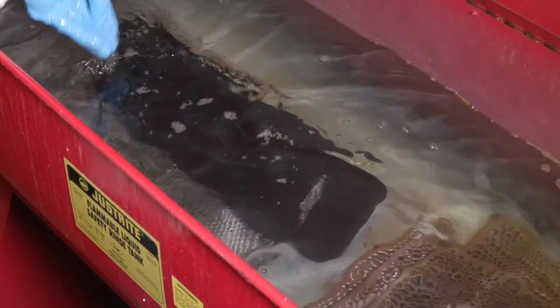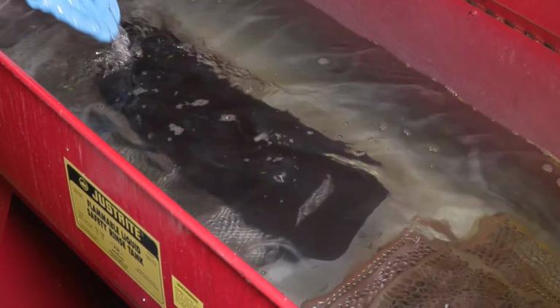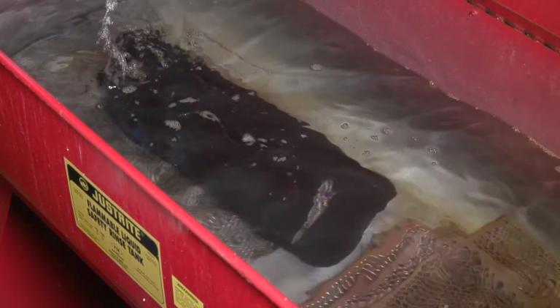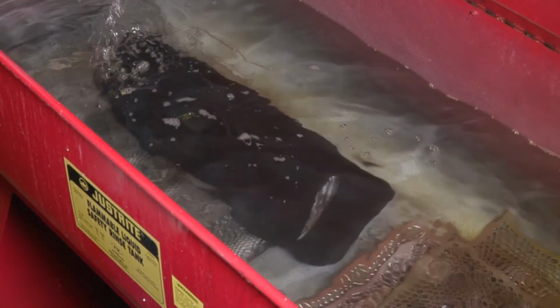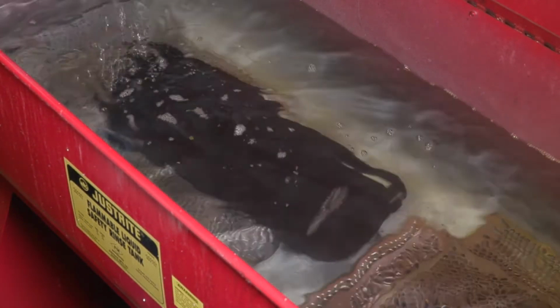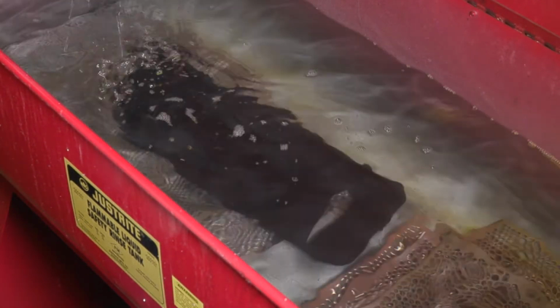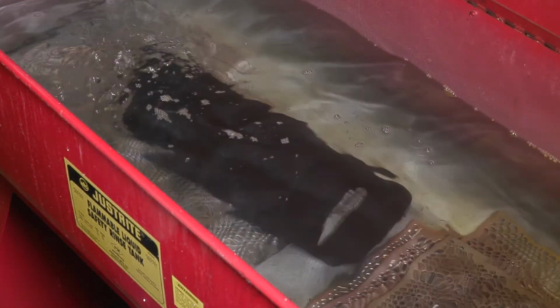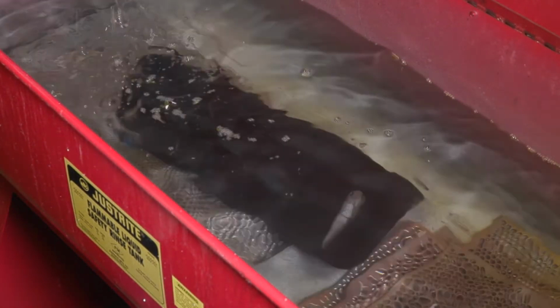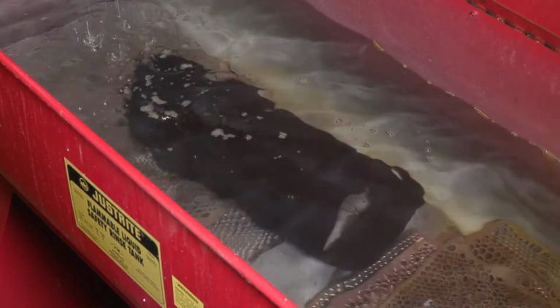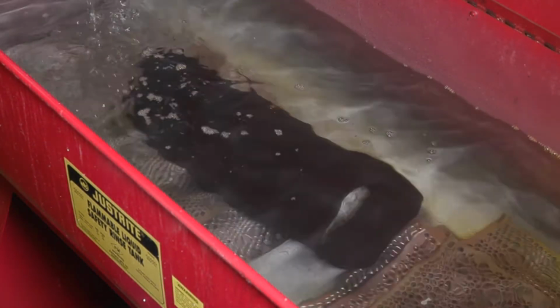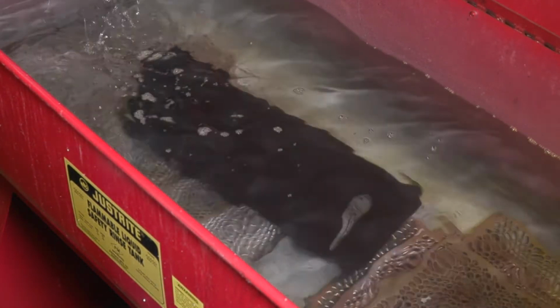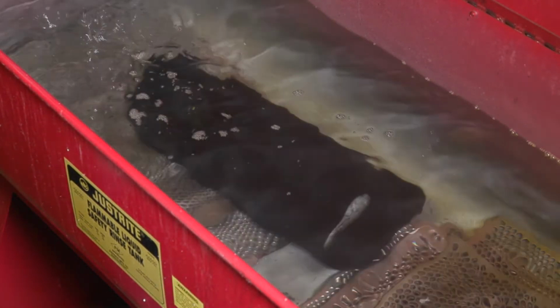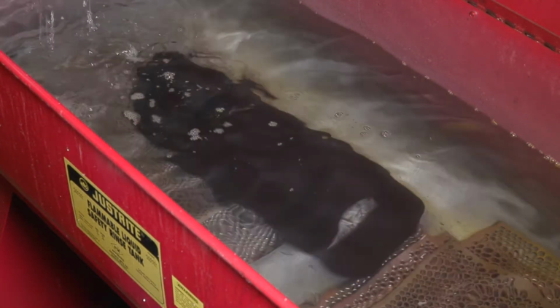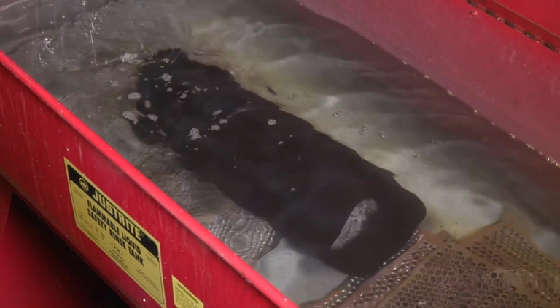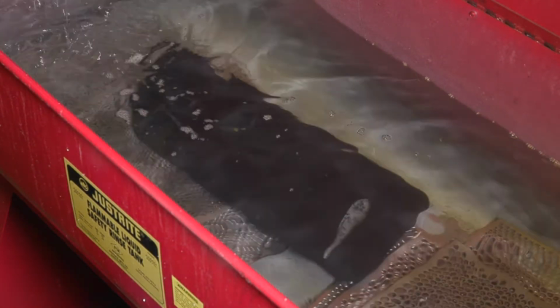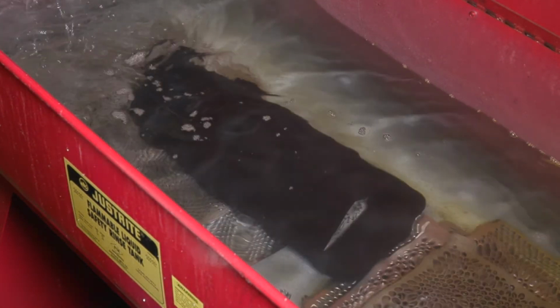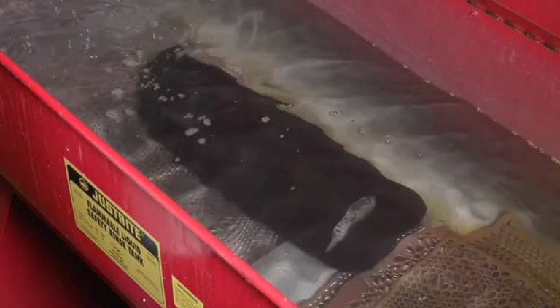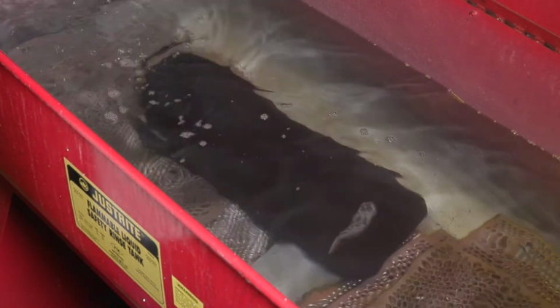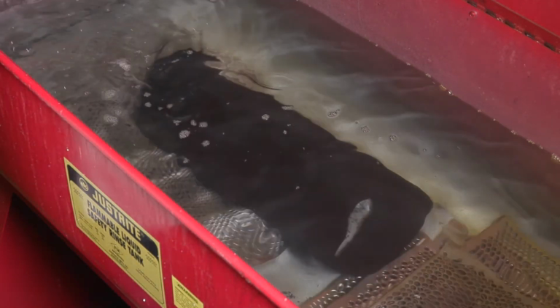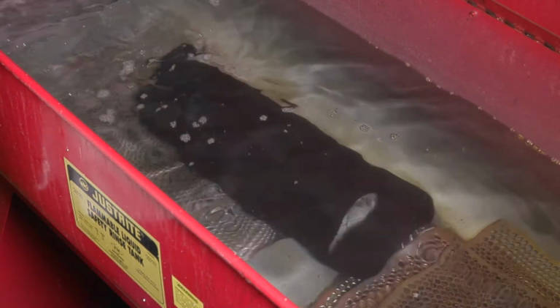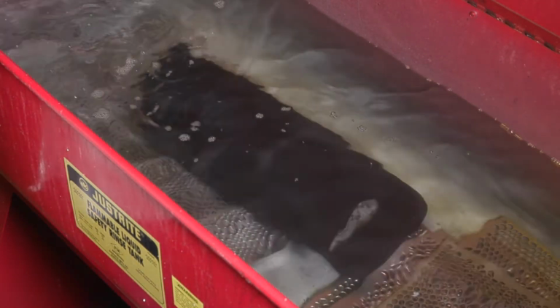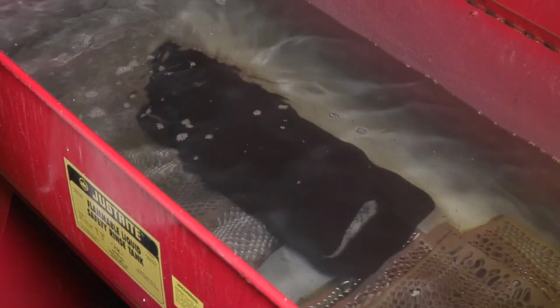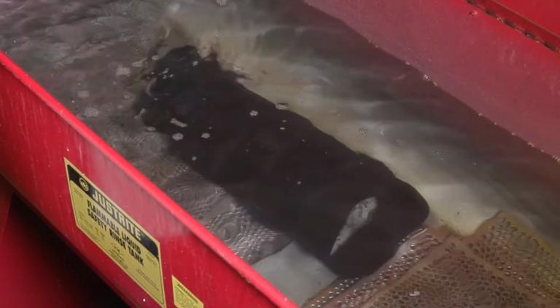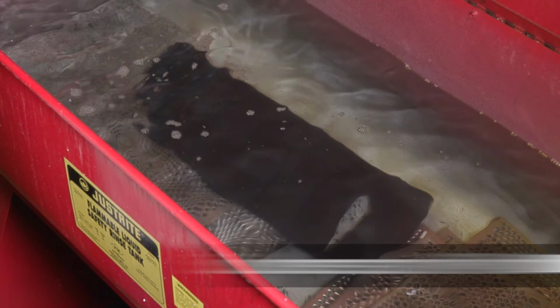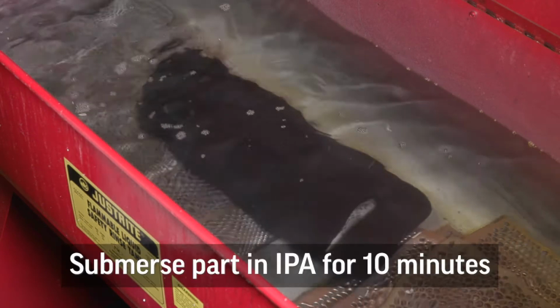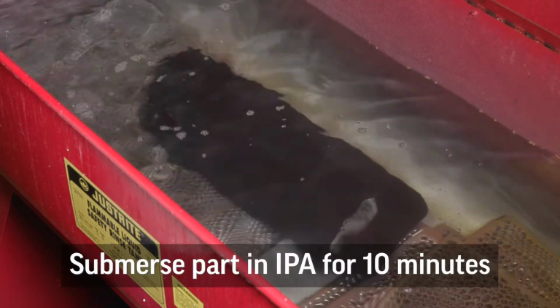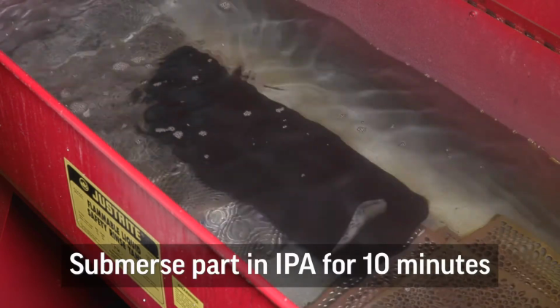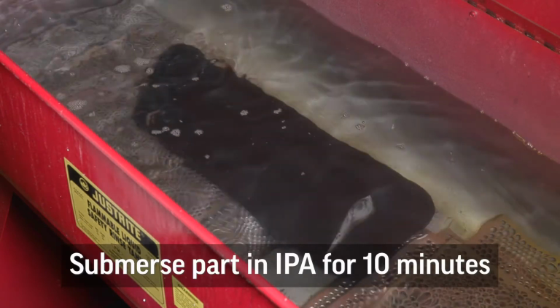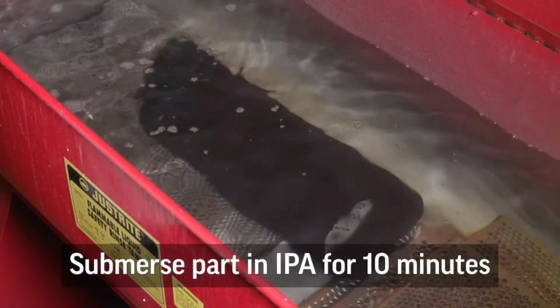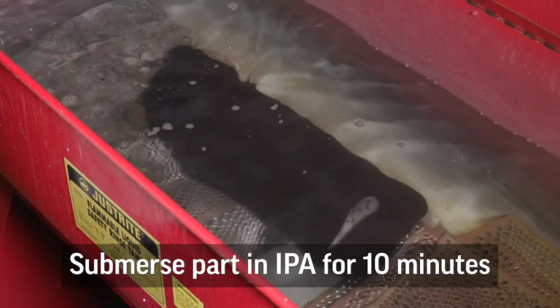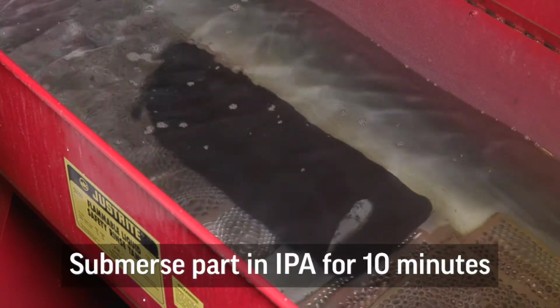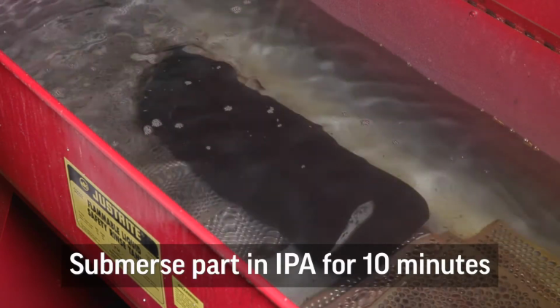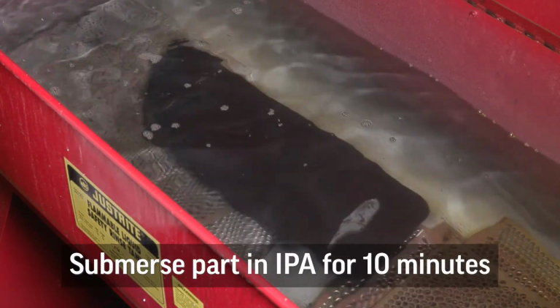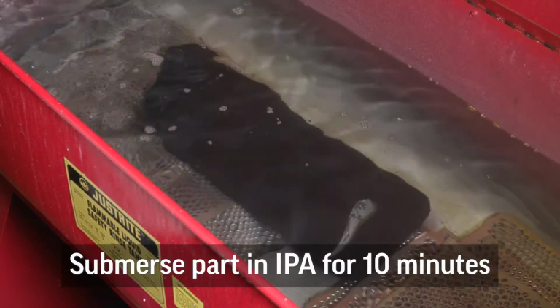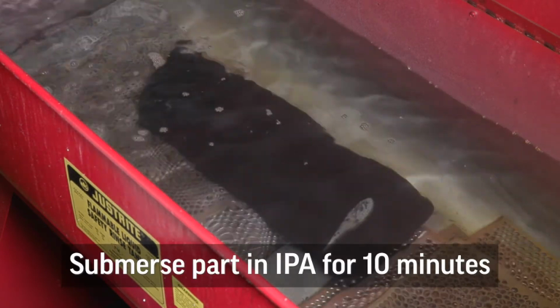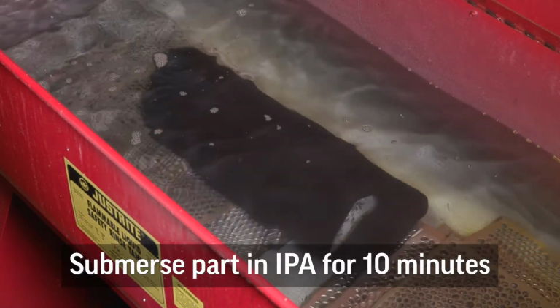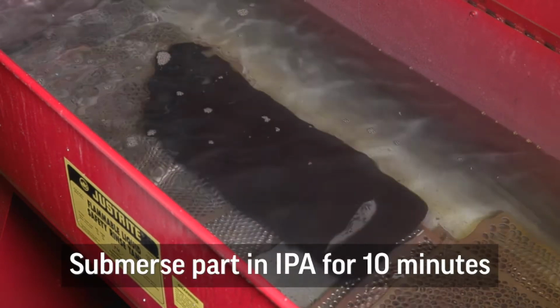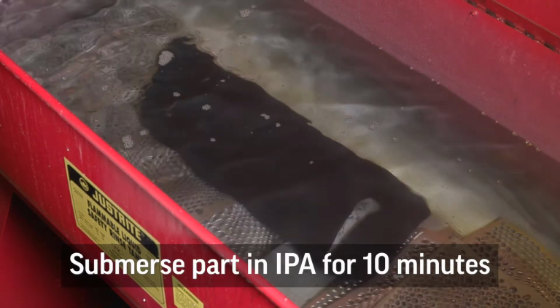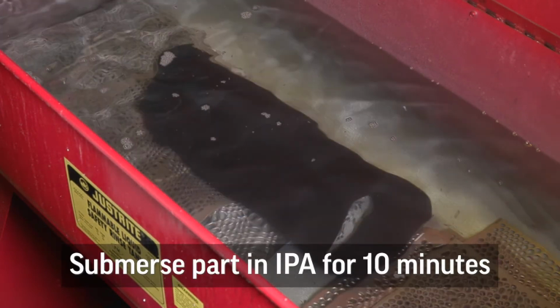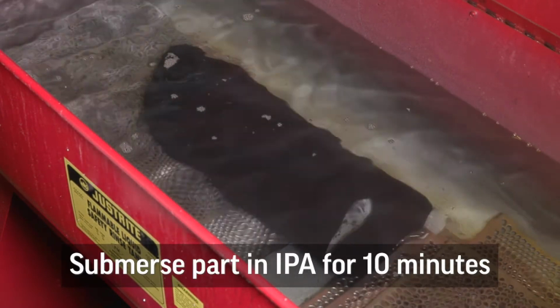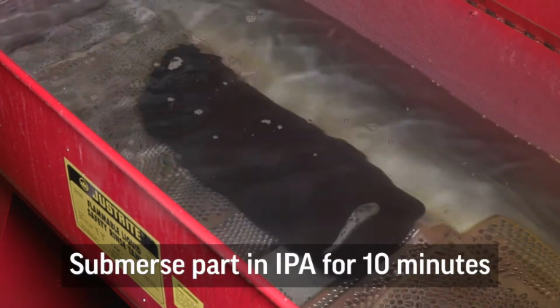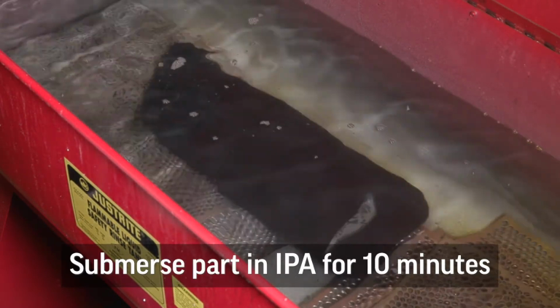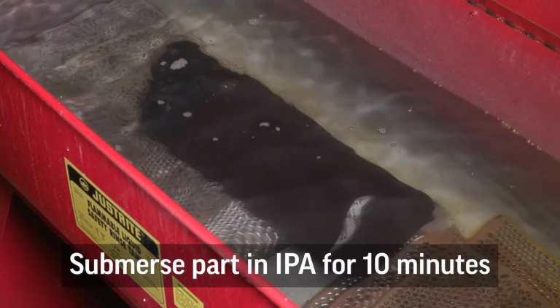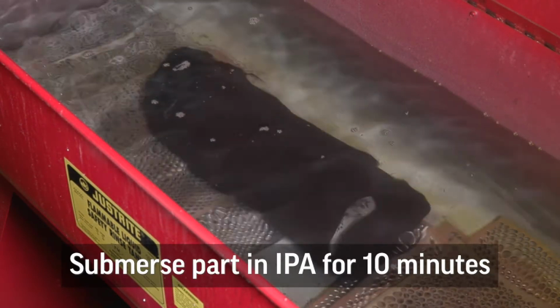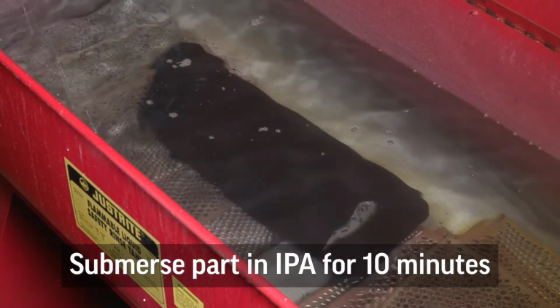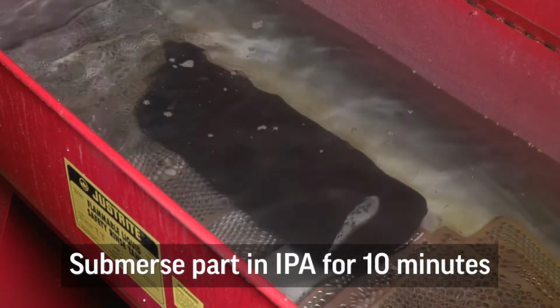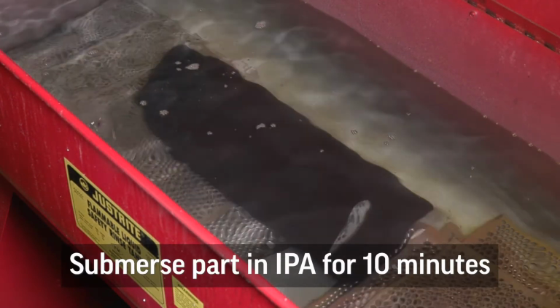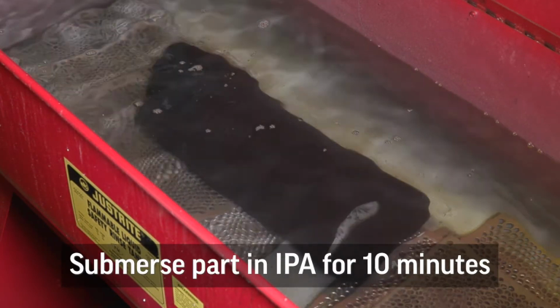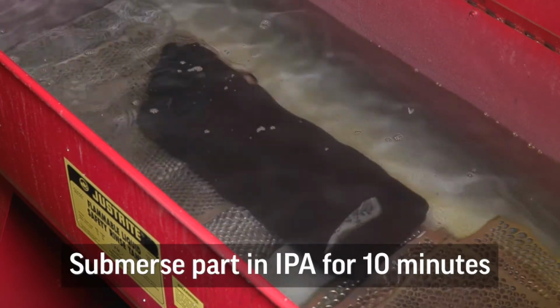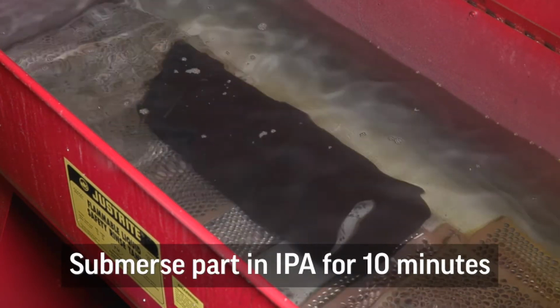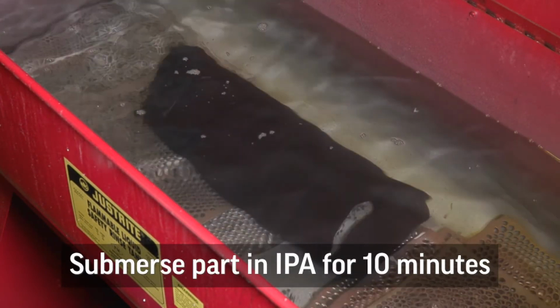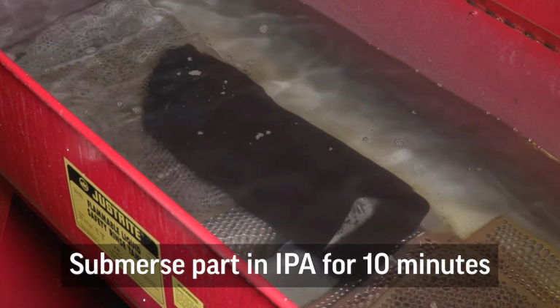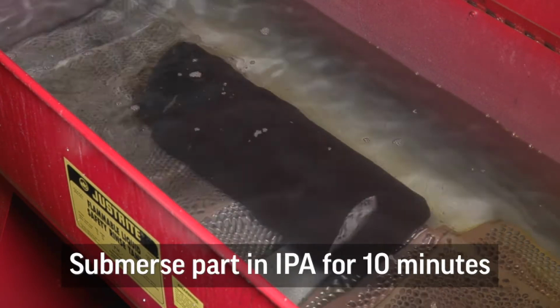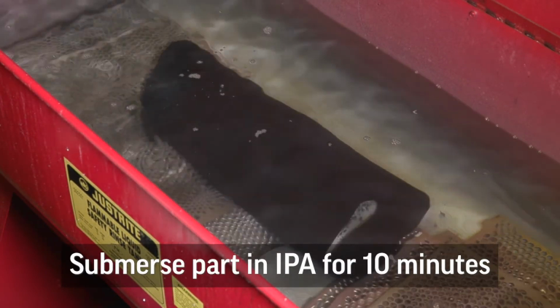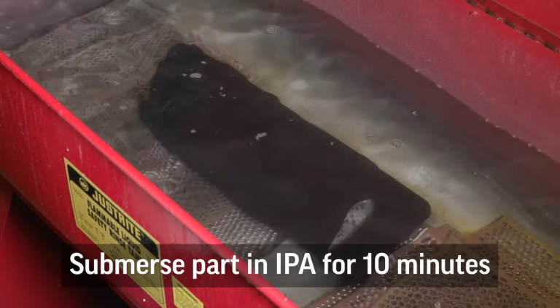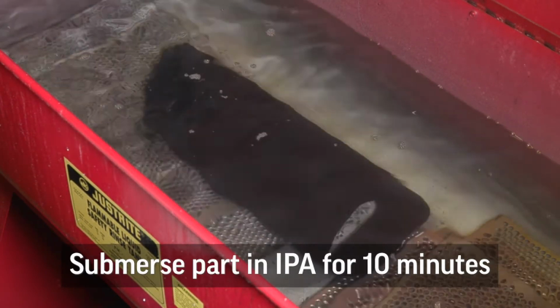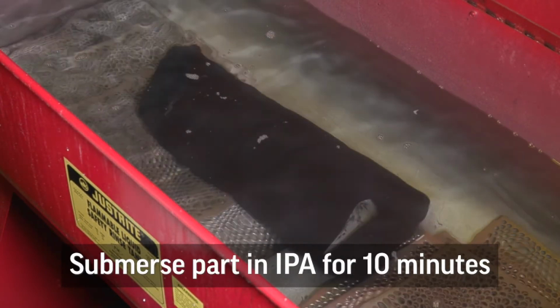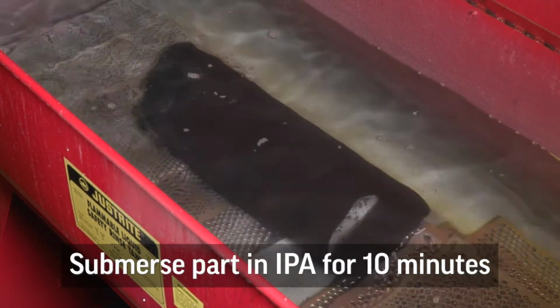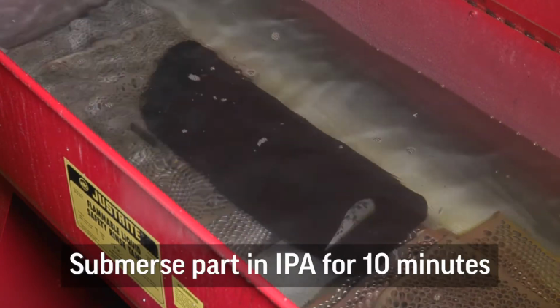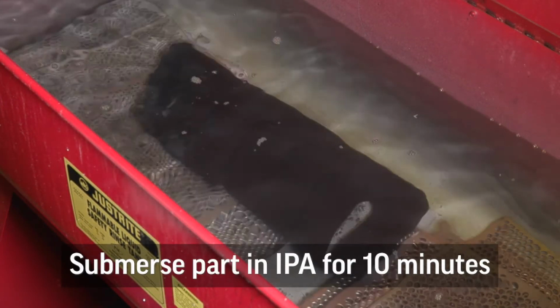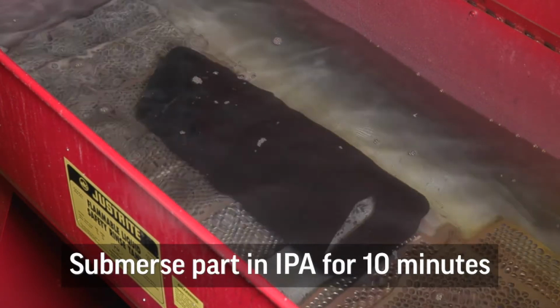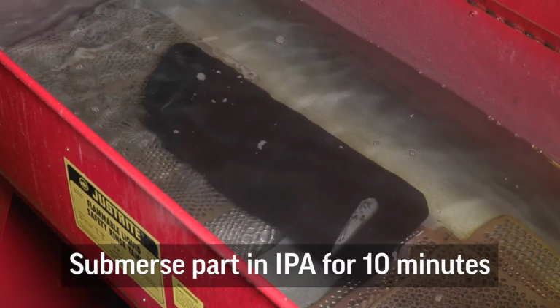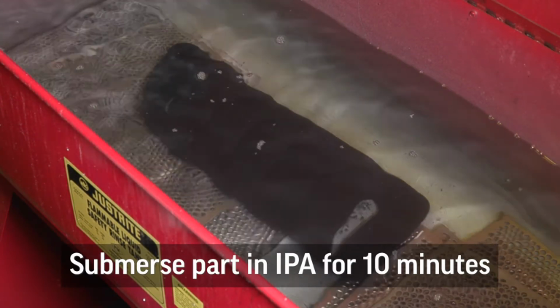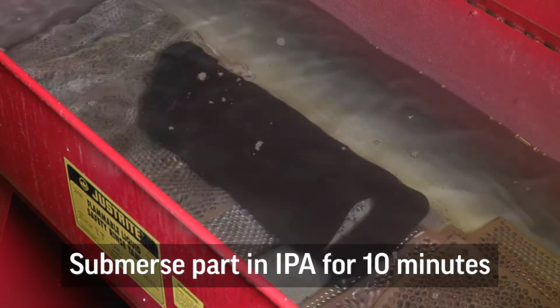After the initial rinse of the part, next you want to take your part and submerge it in IPA for 10 minutes.